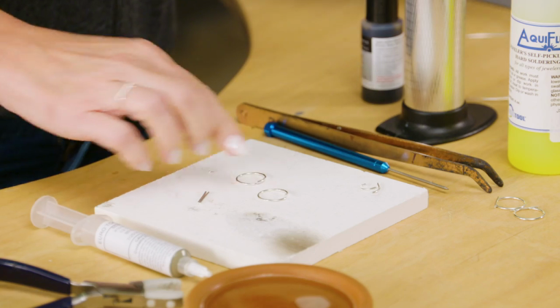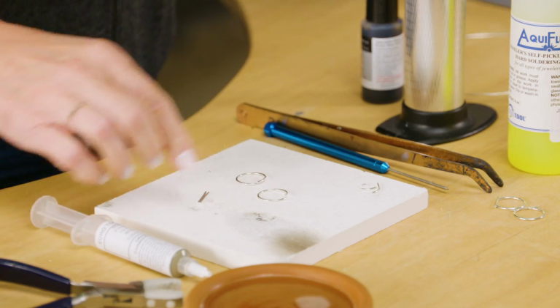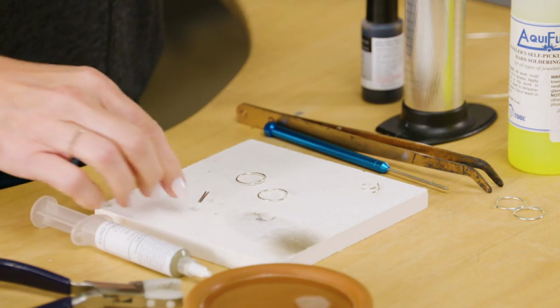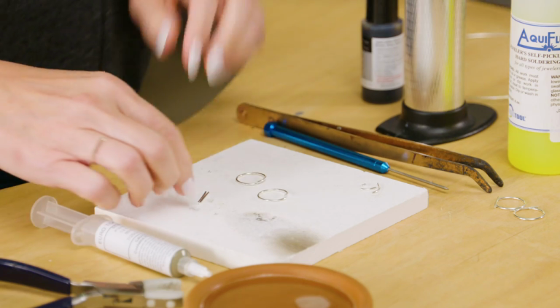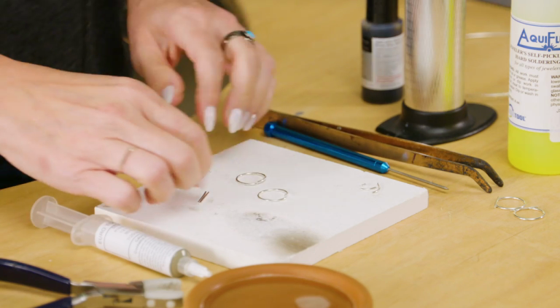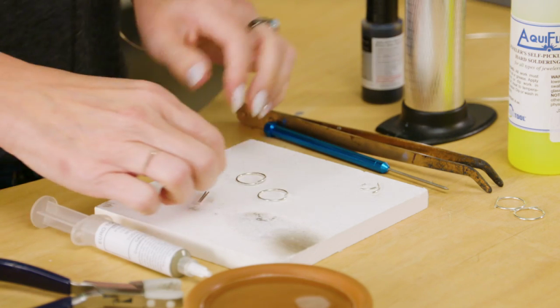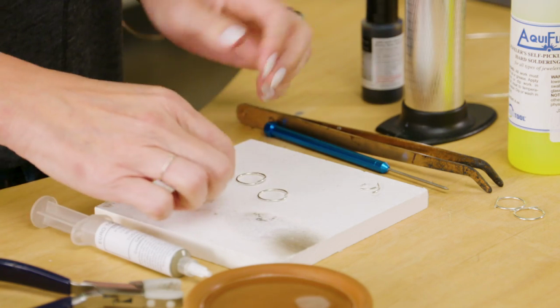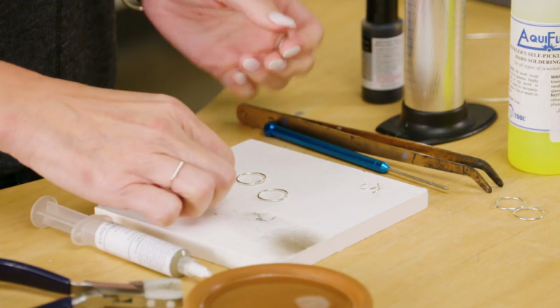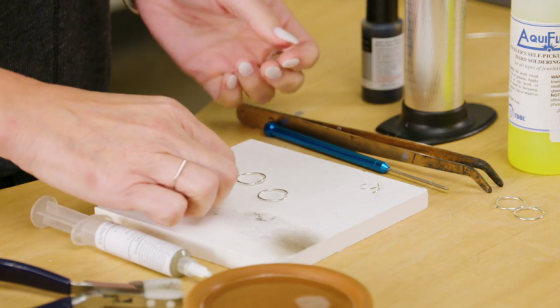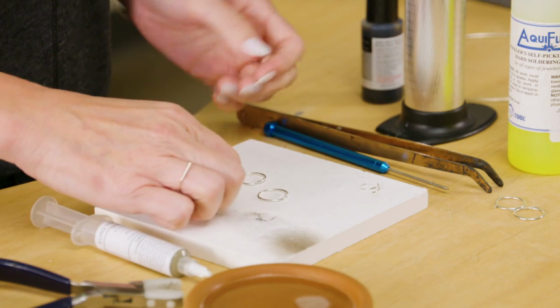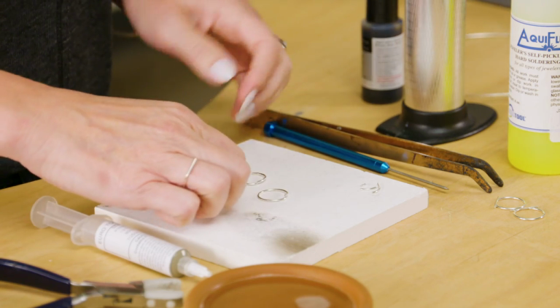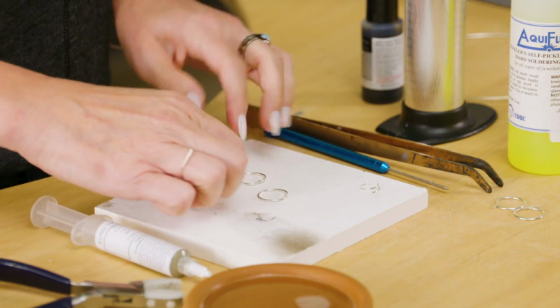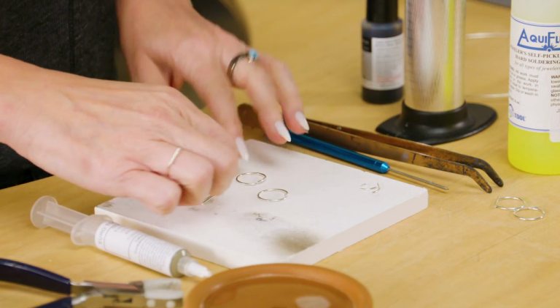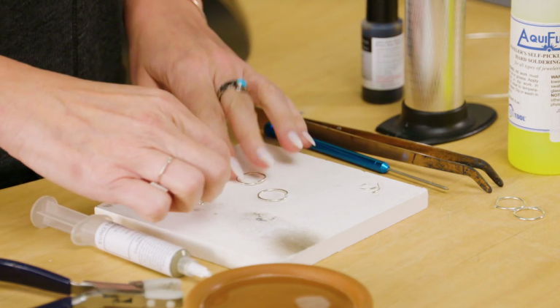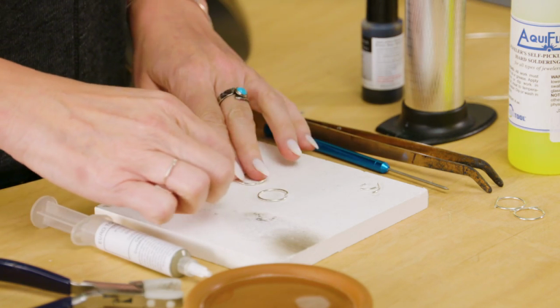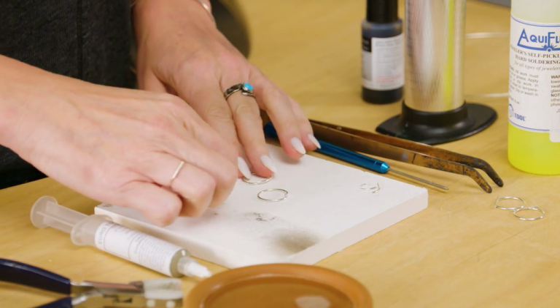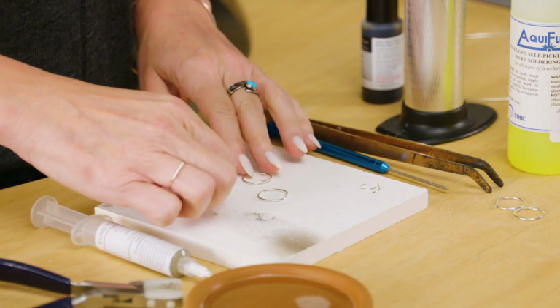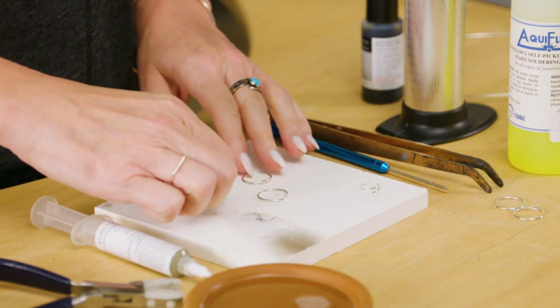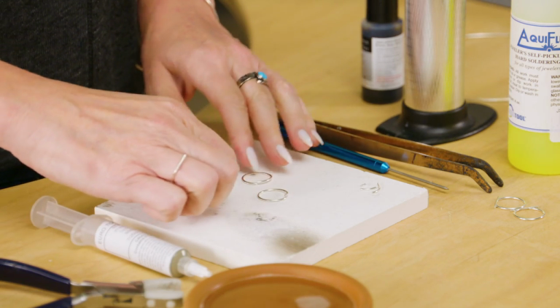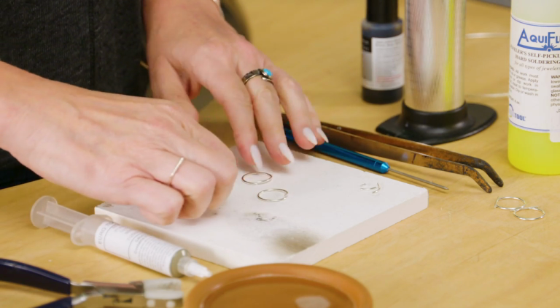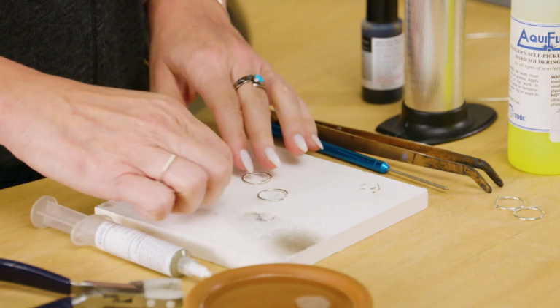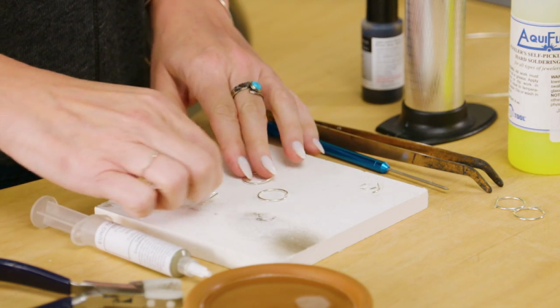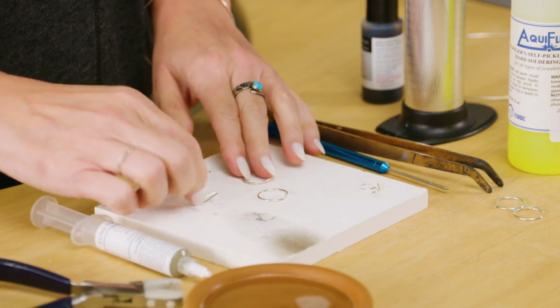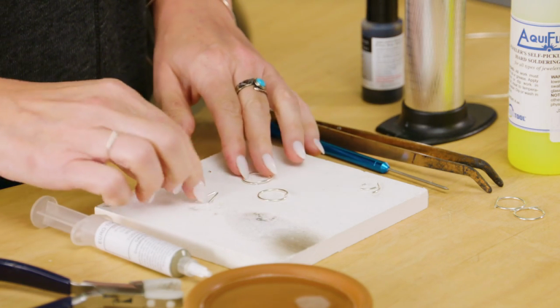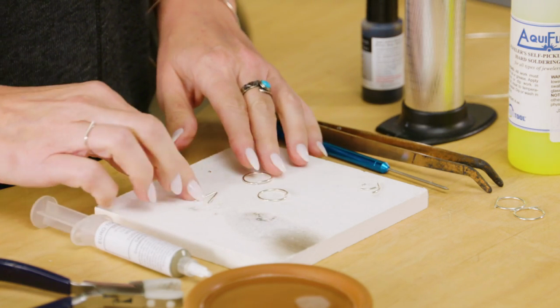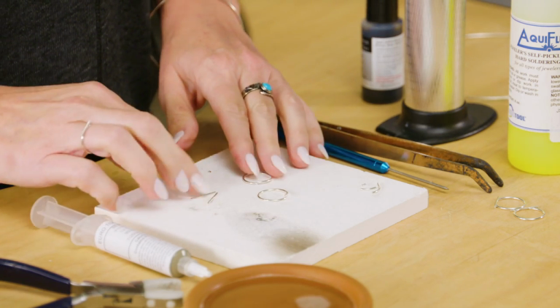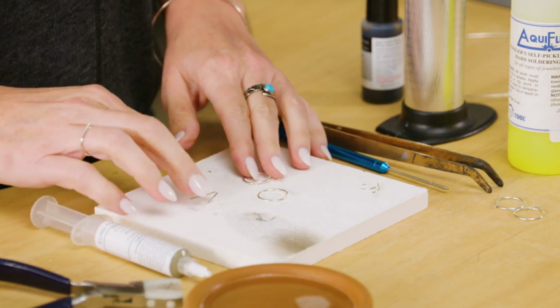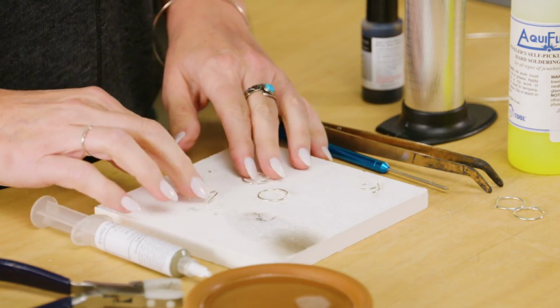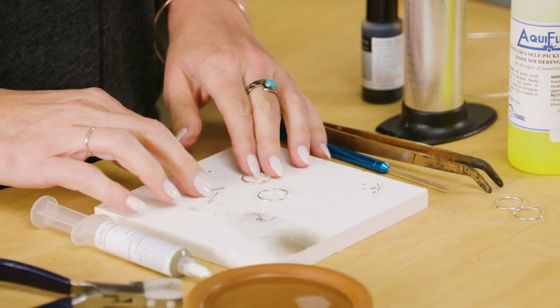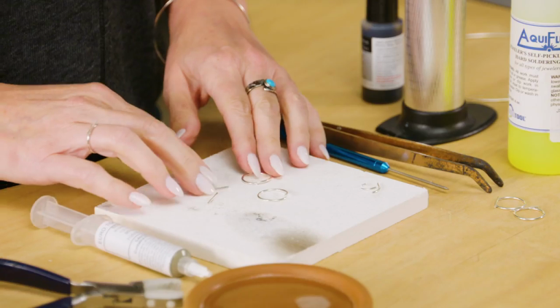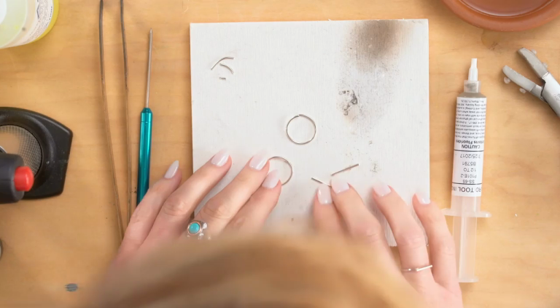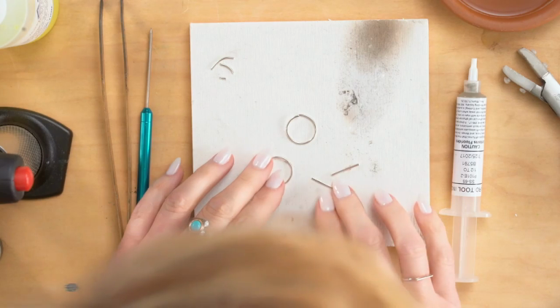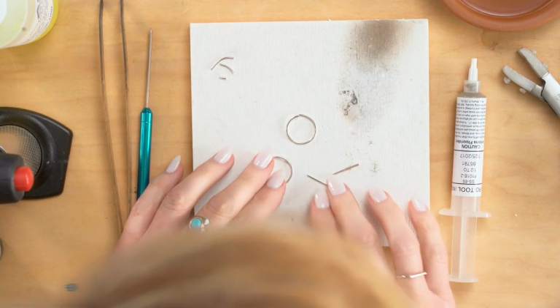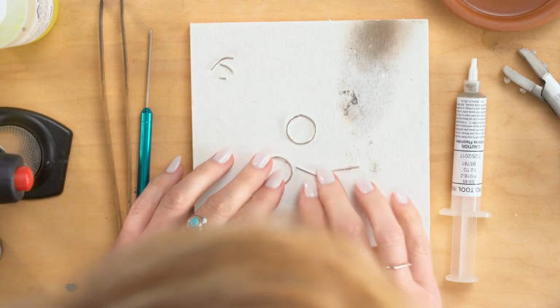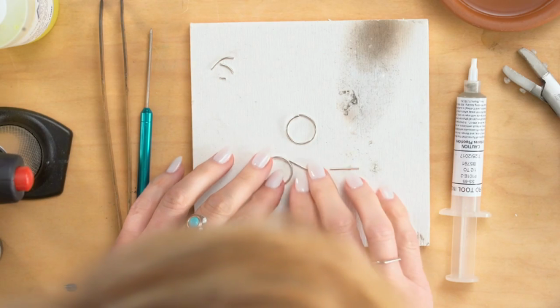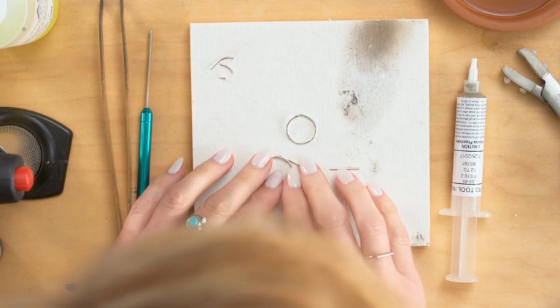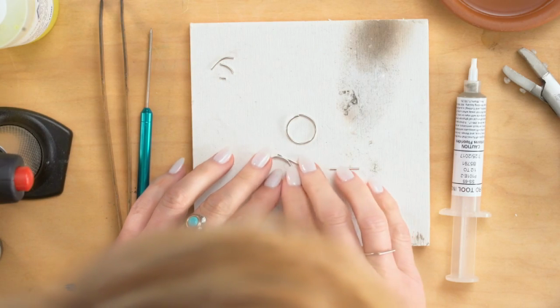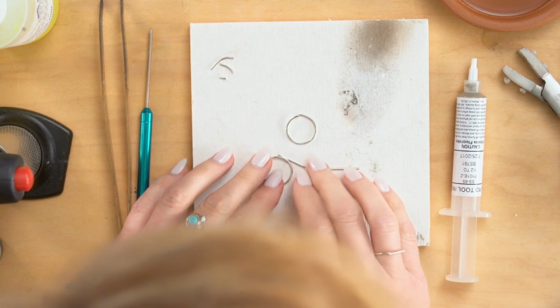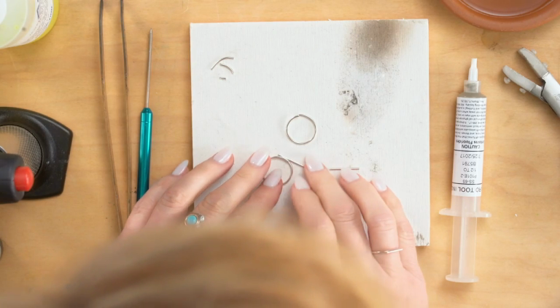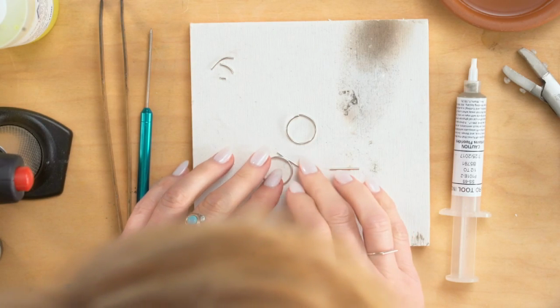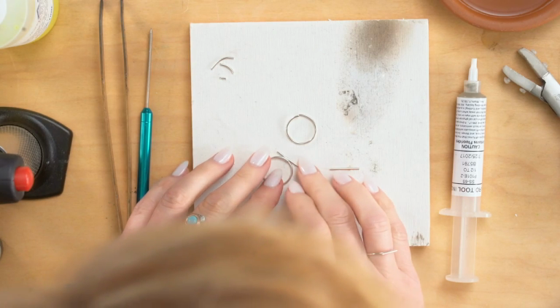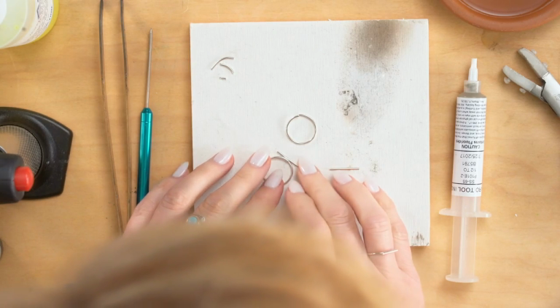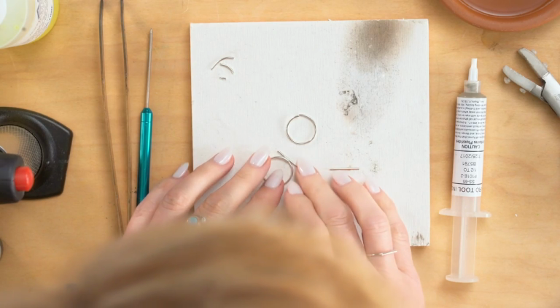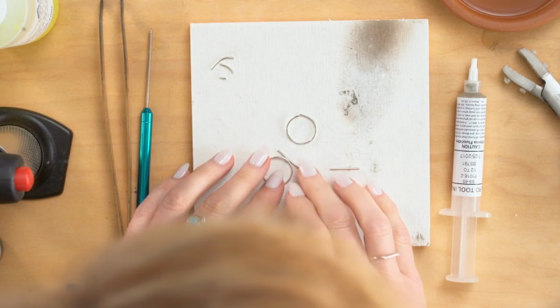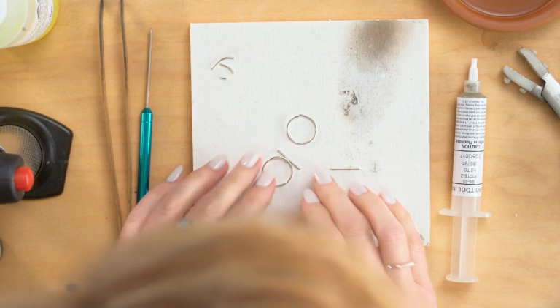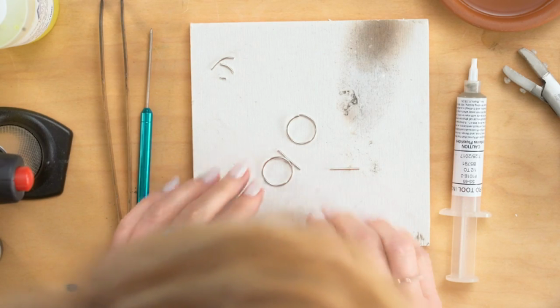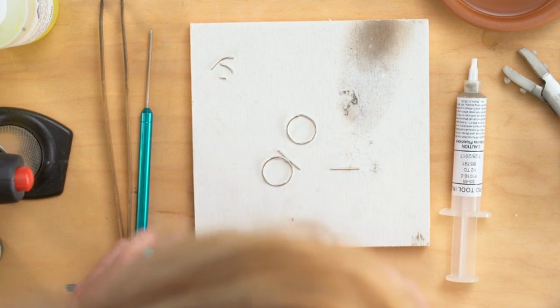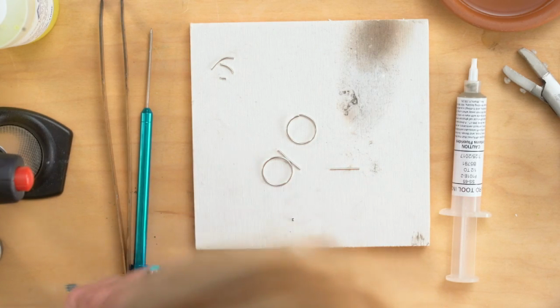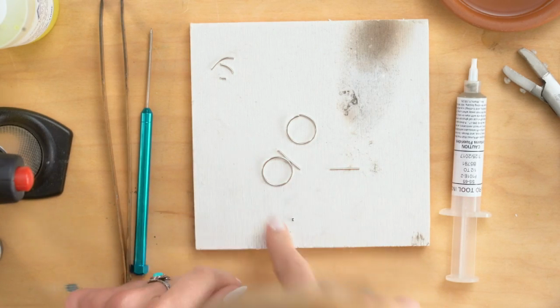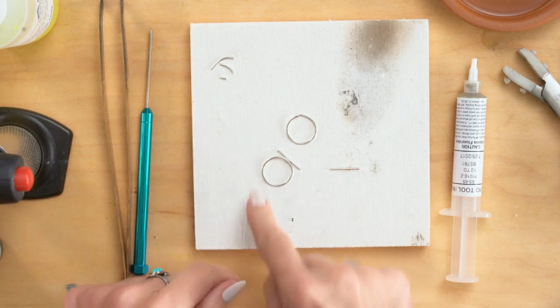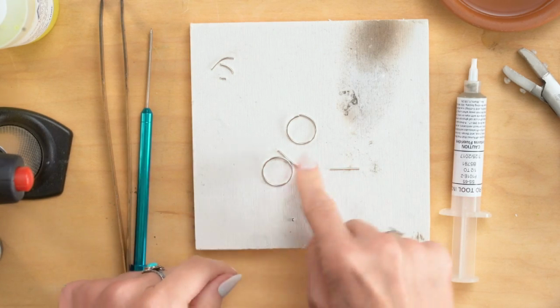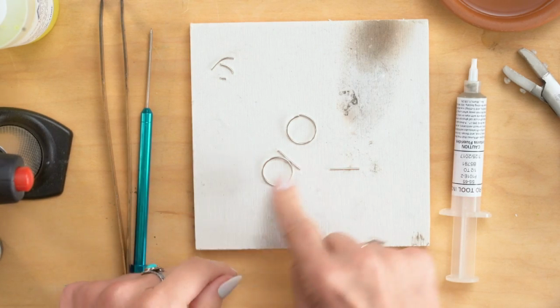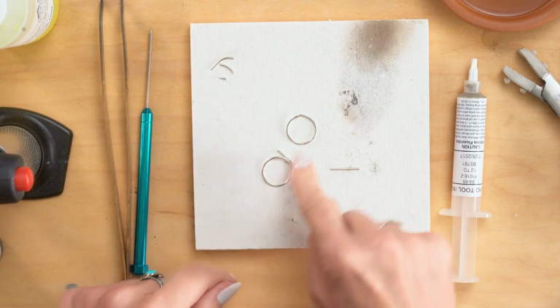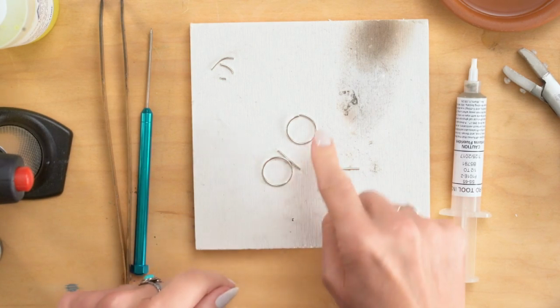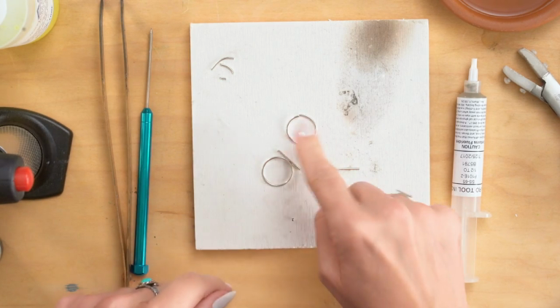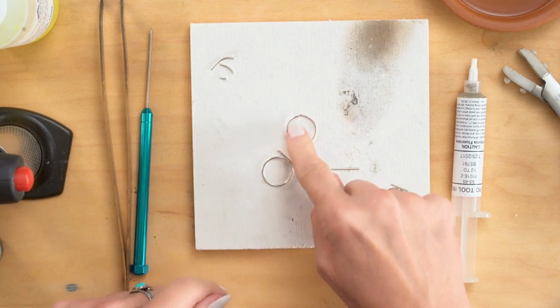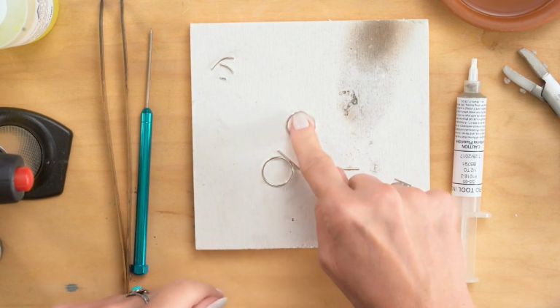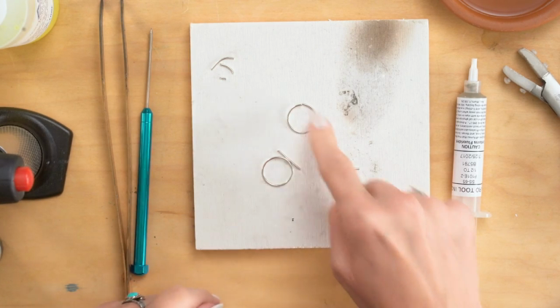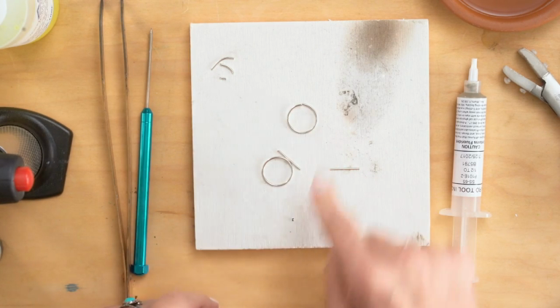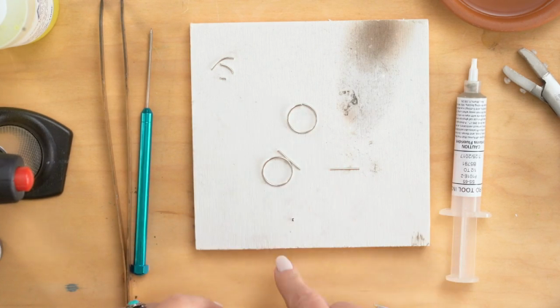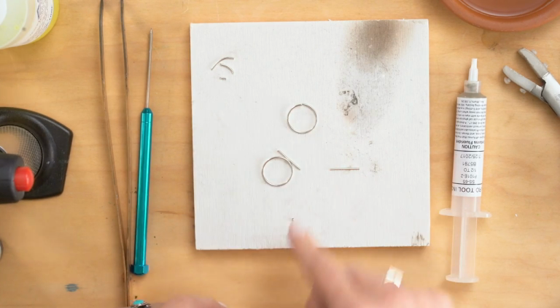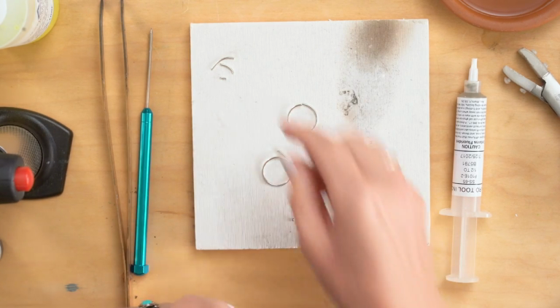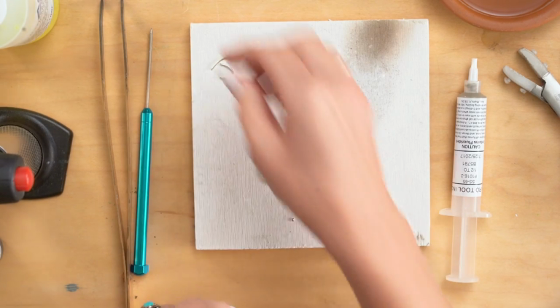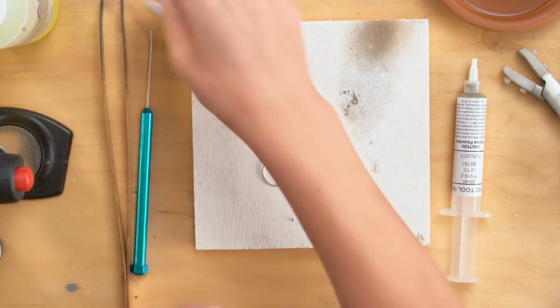So now, if I tried to put this together, this would really stick up. See how far that would stick up from that? But let me show you my other one, and see how much cooler that looks.